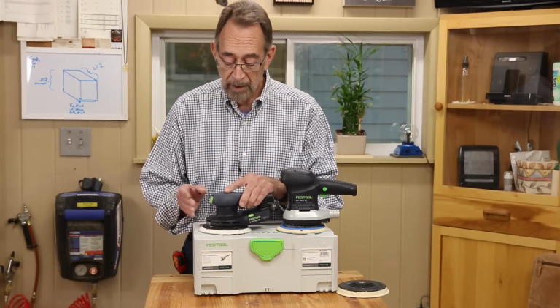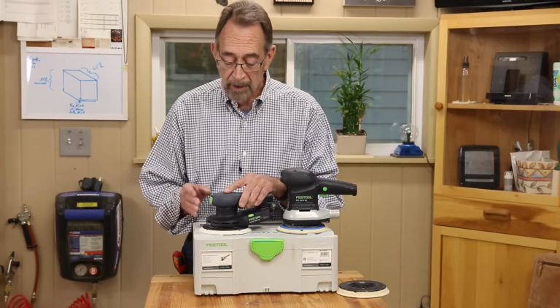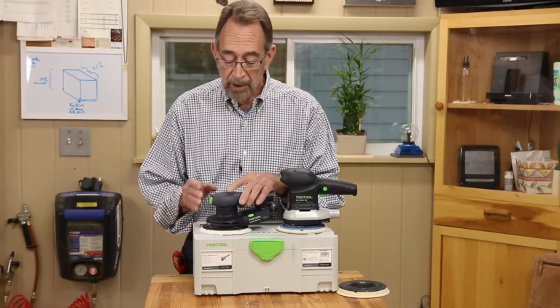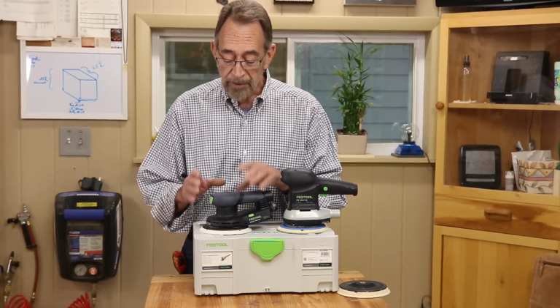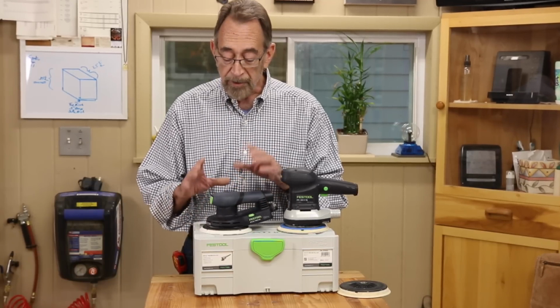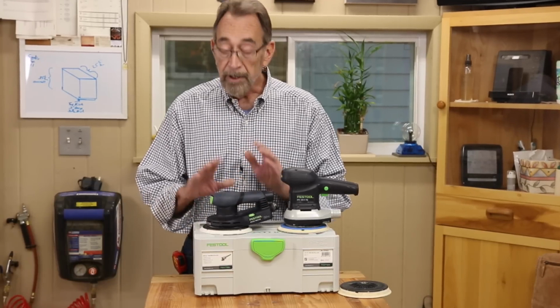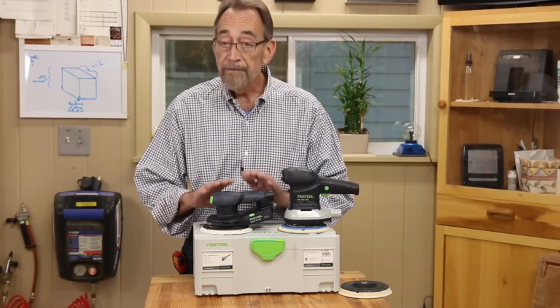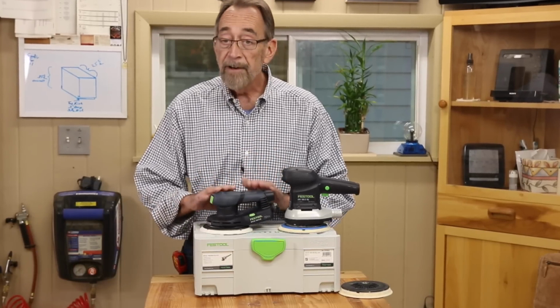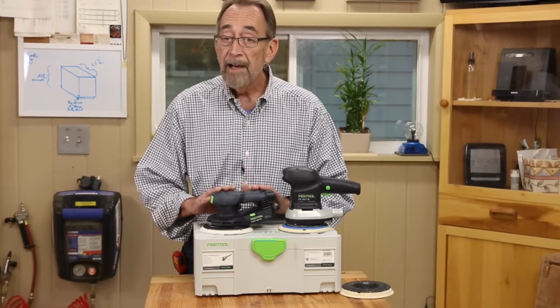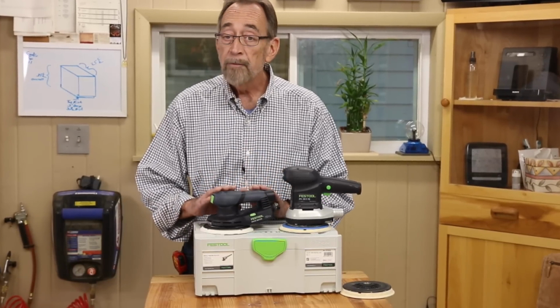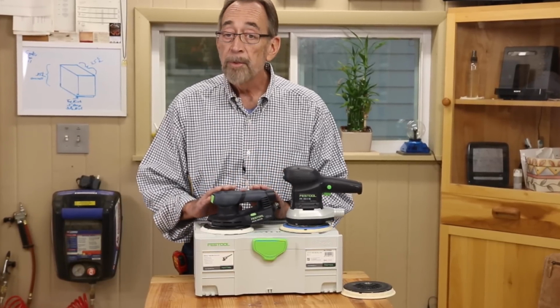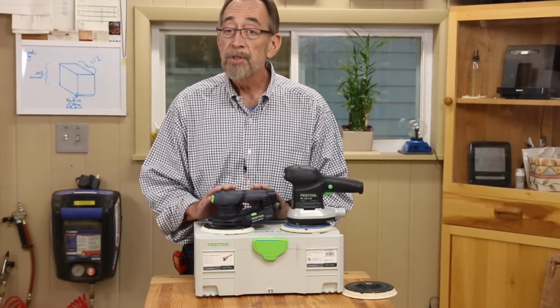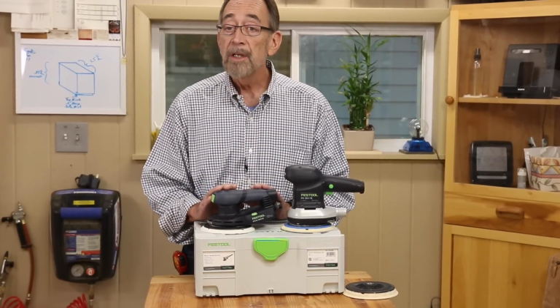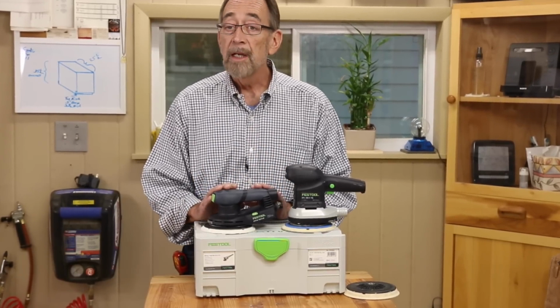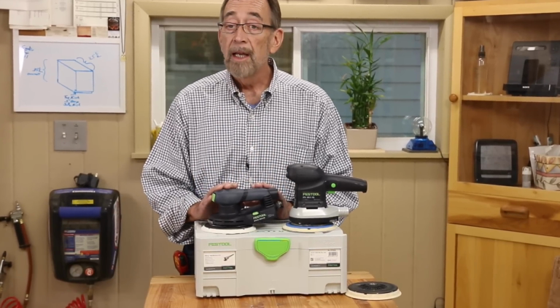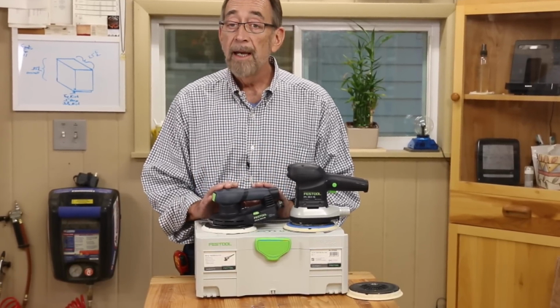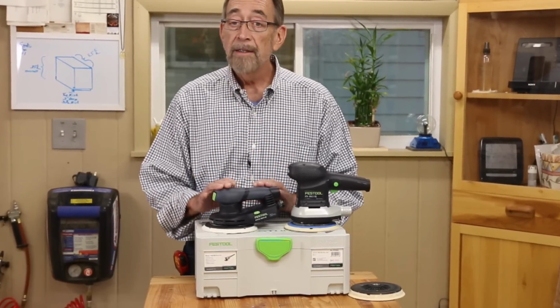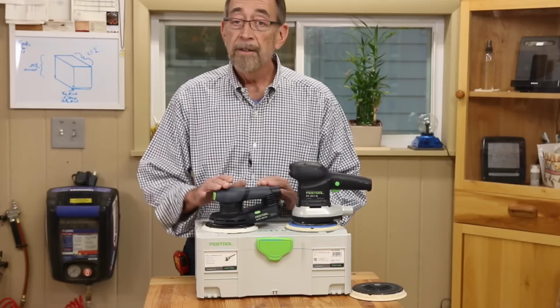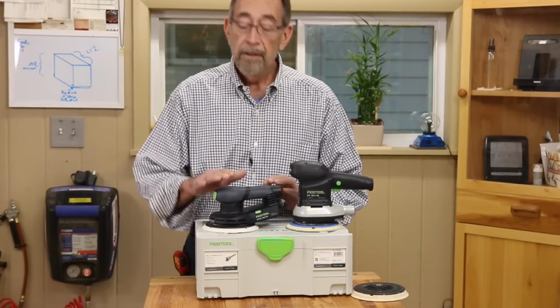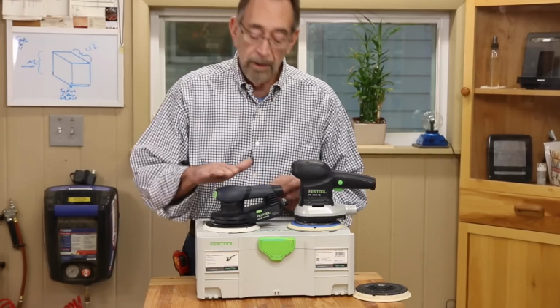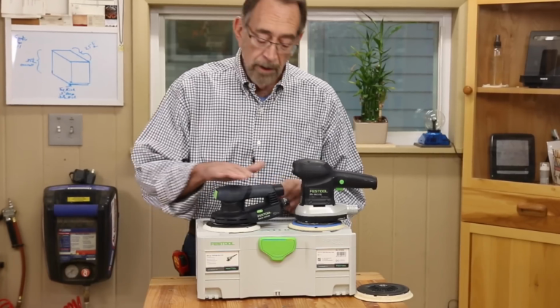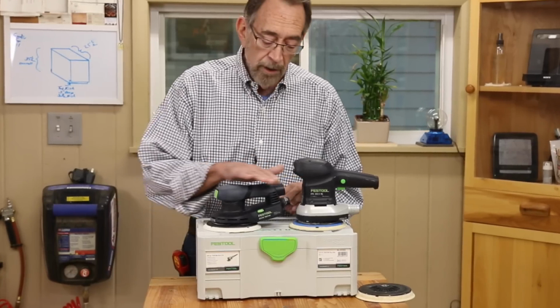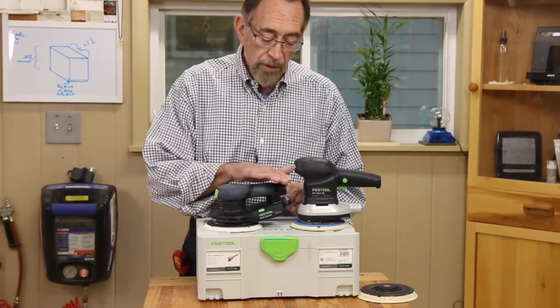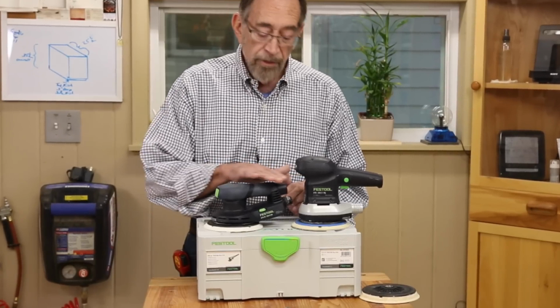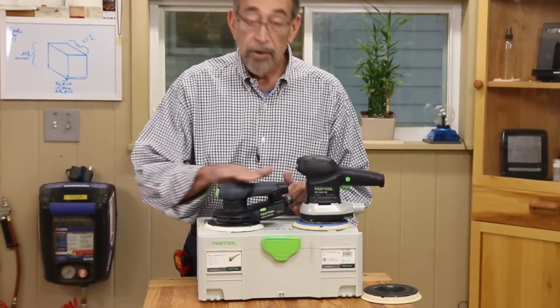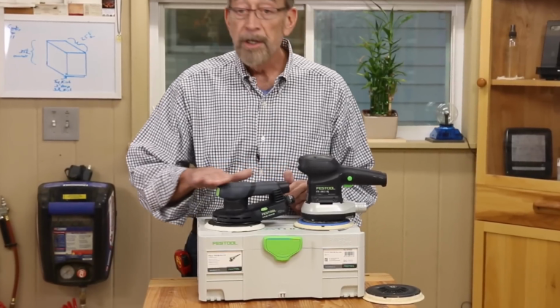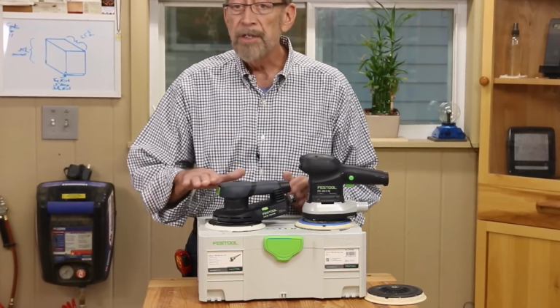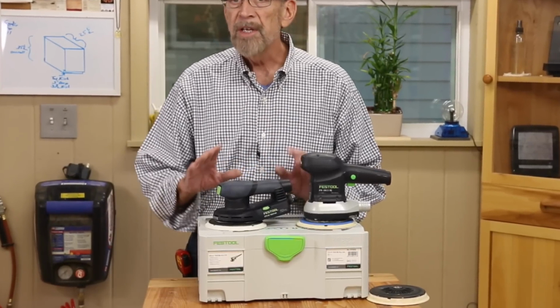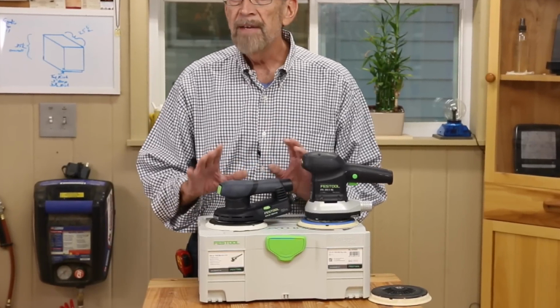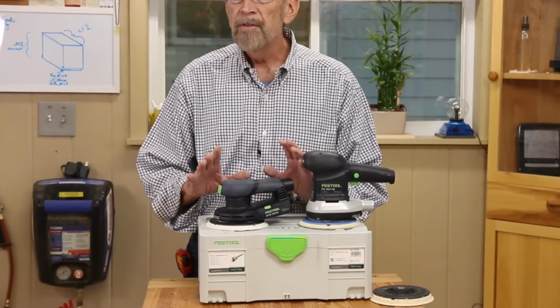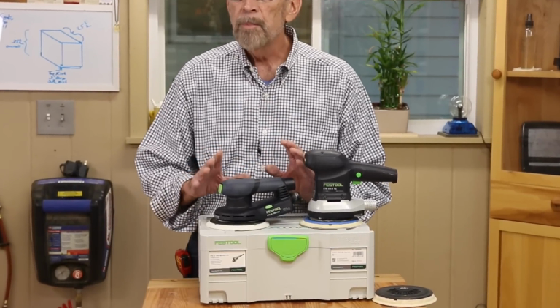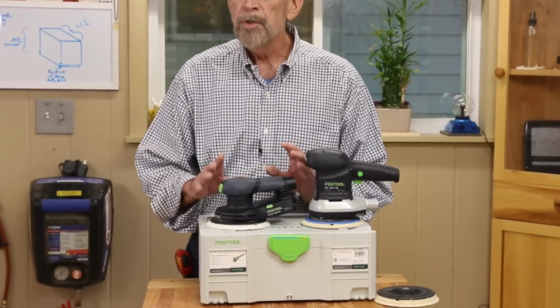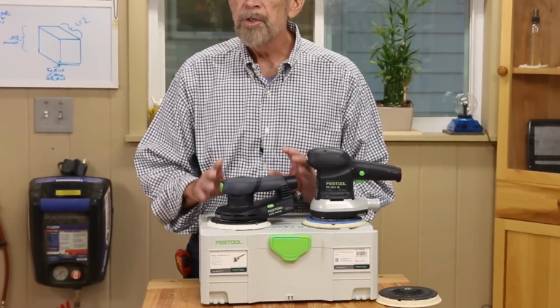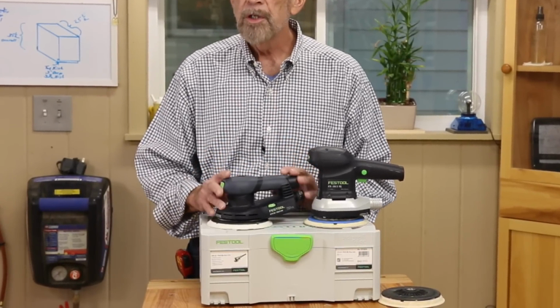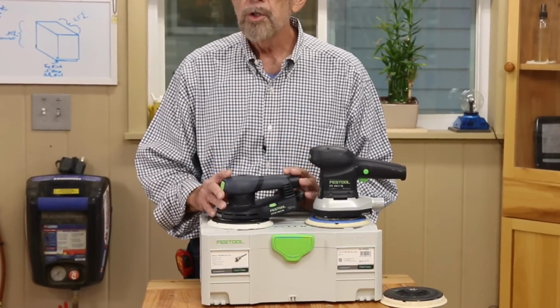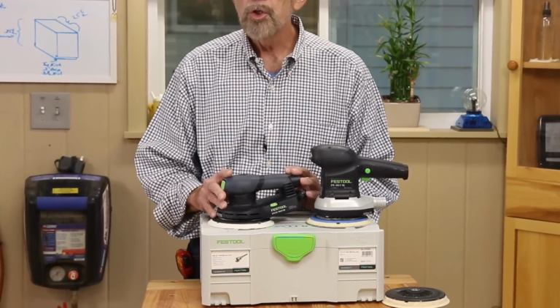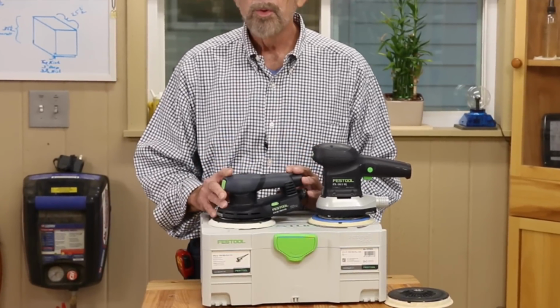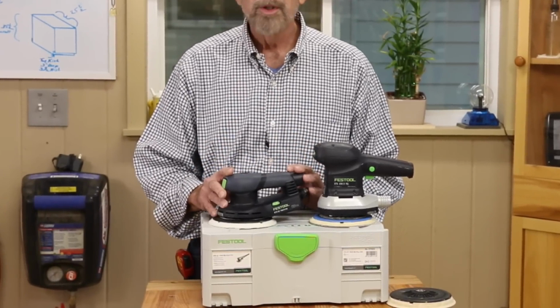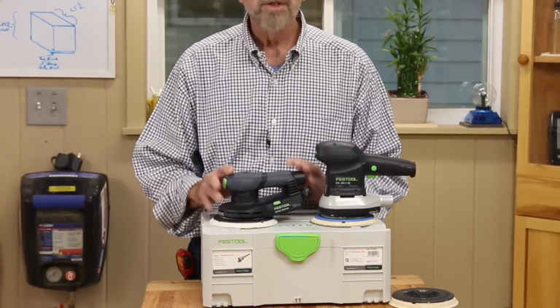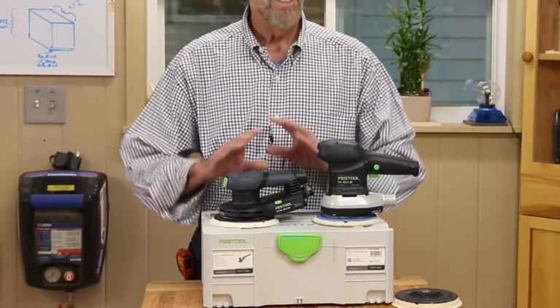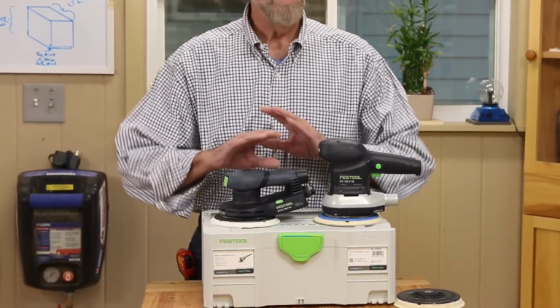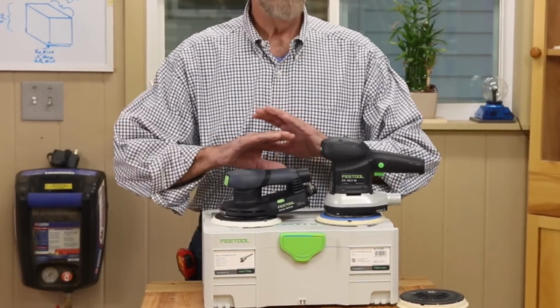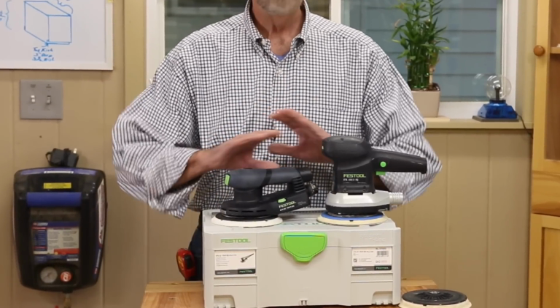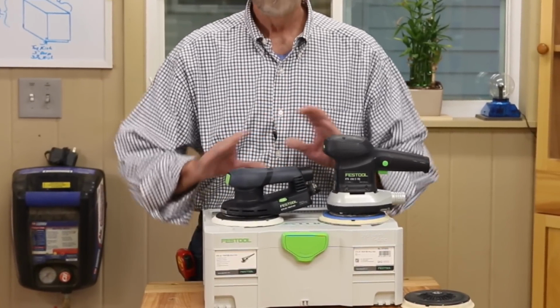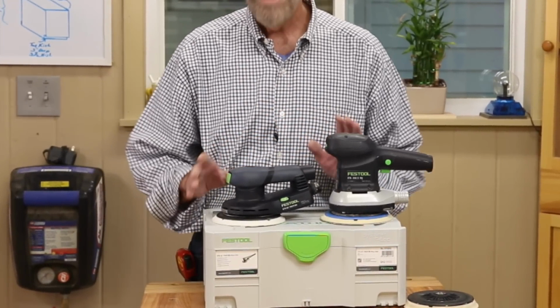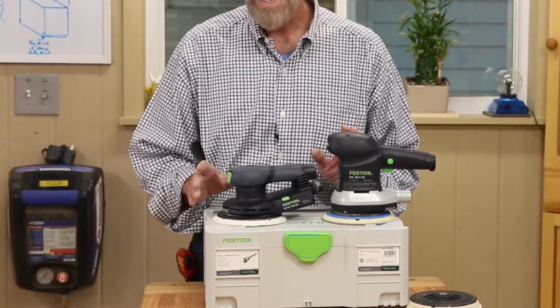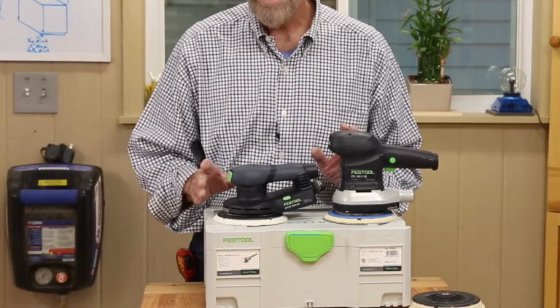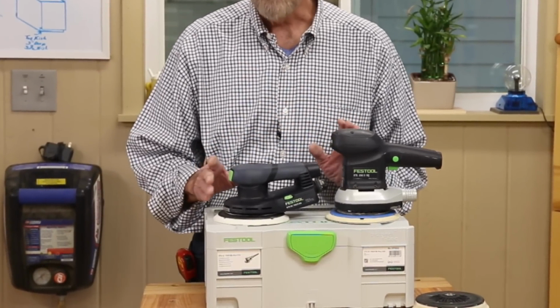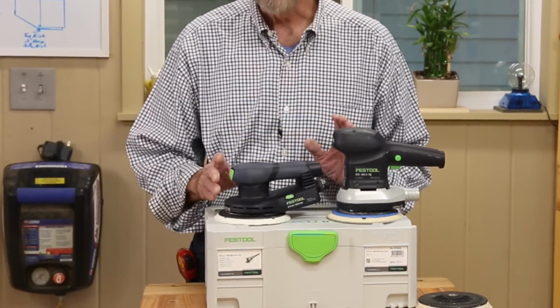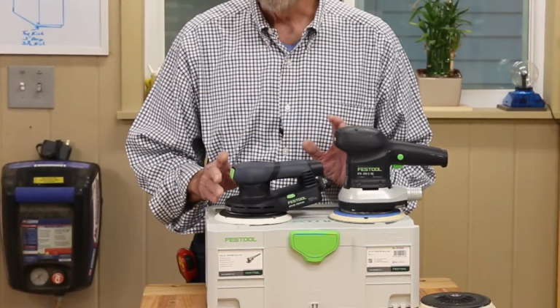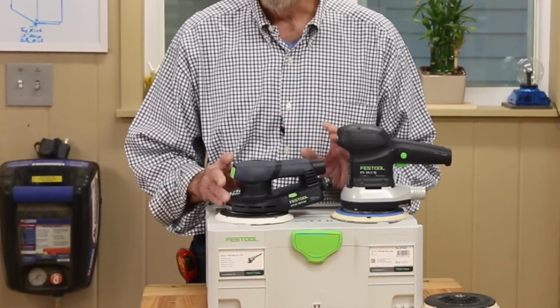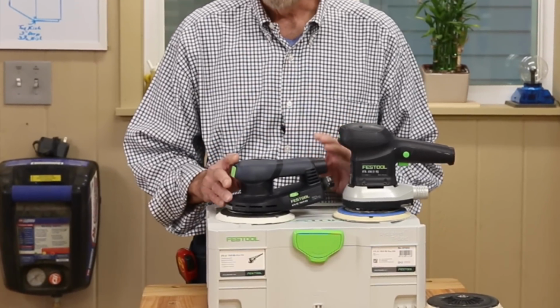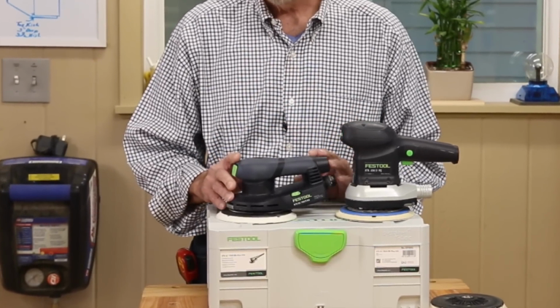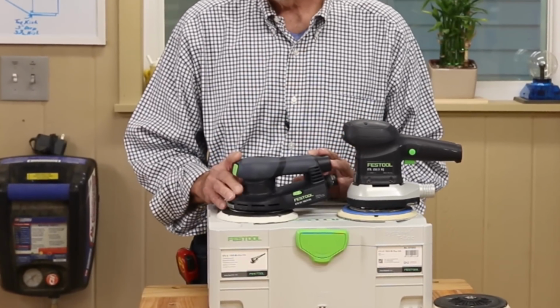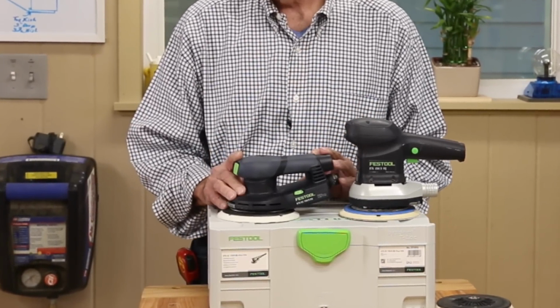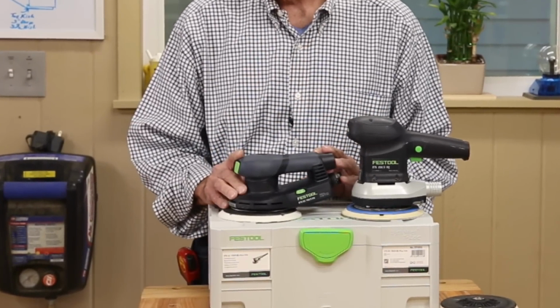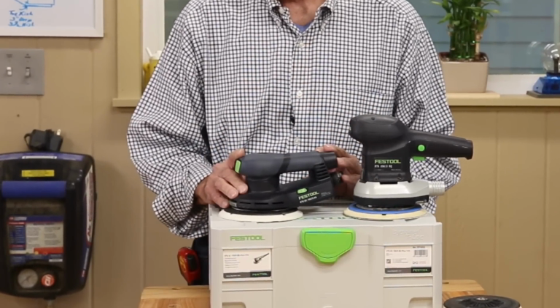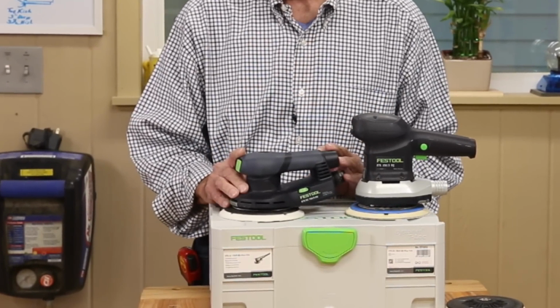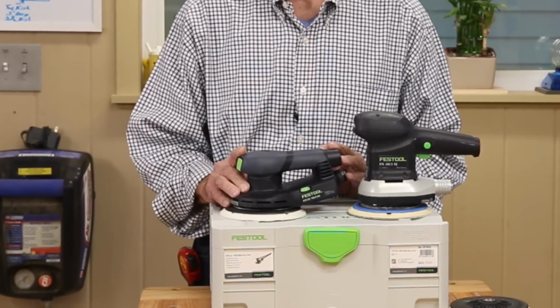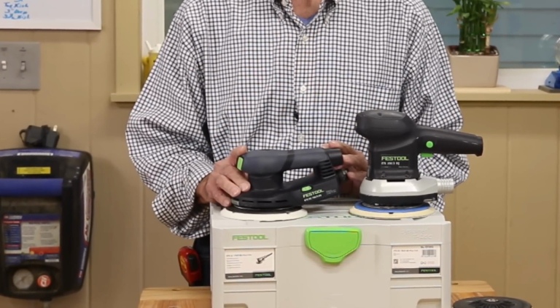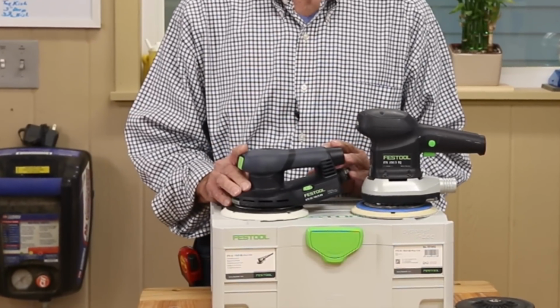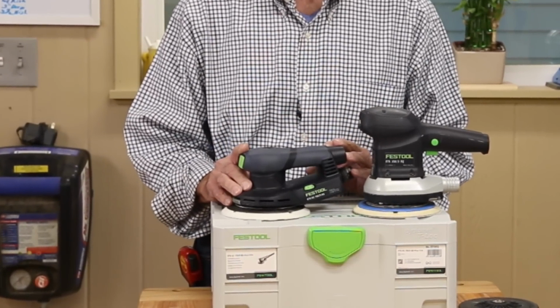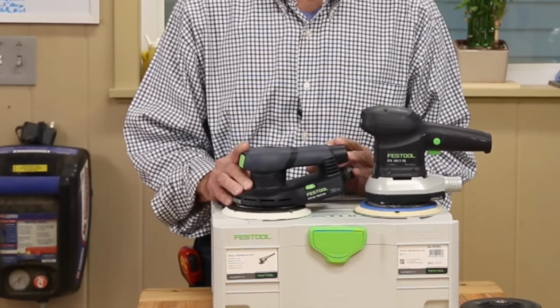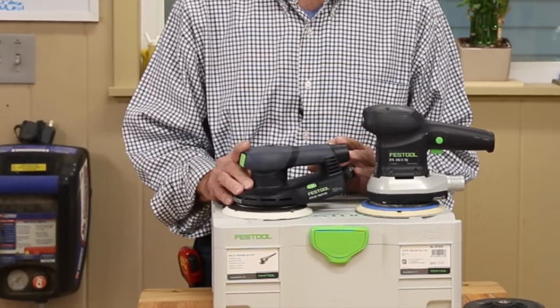35% lighter, 37% shorter, and packed with exciting new features.